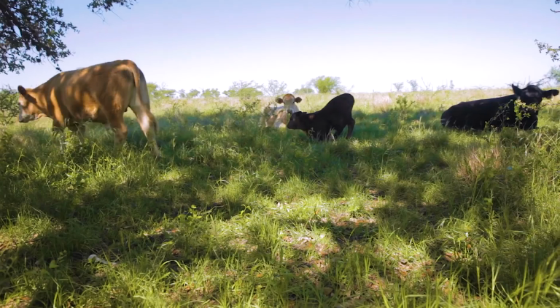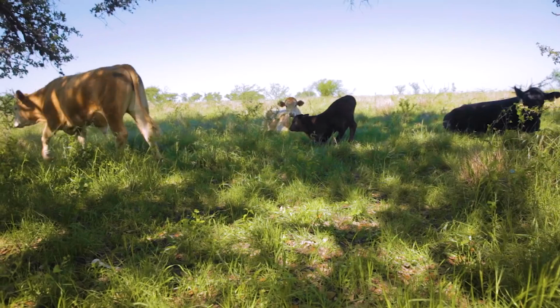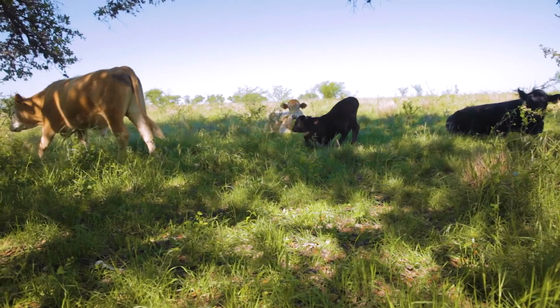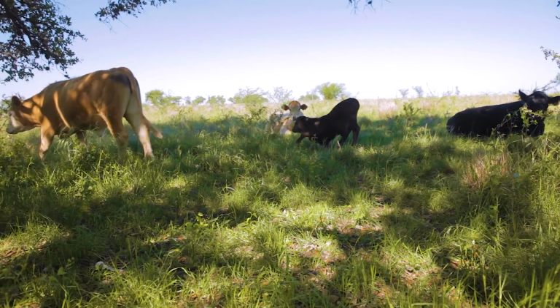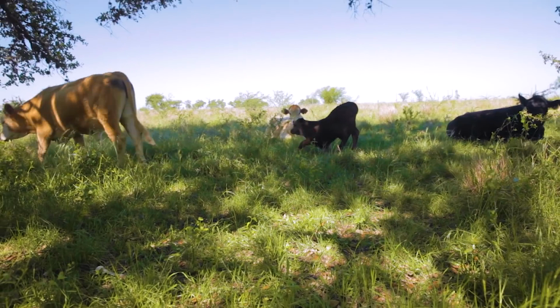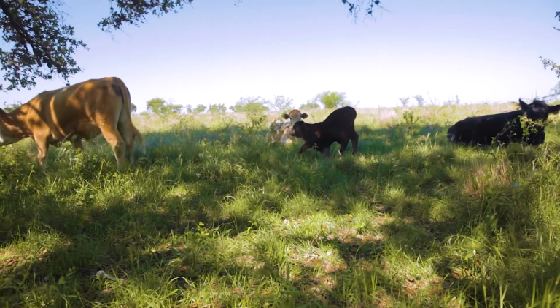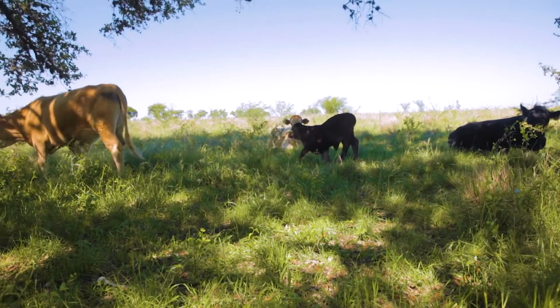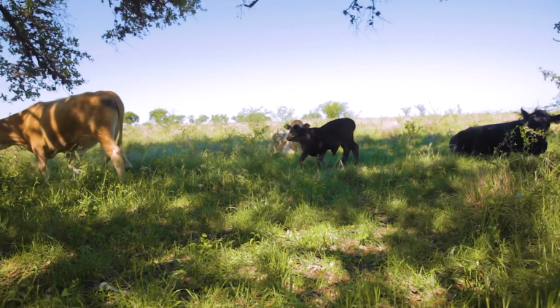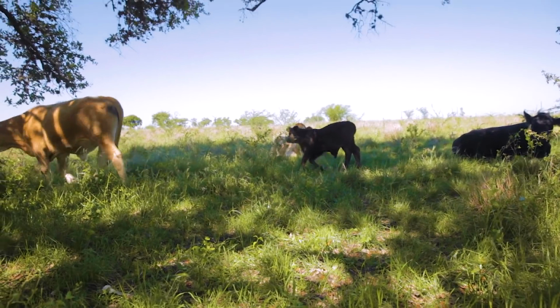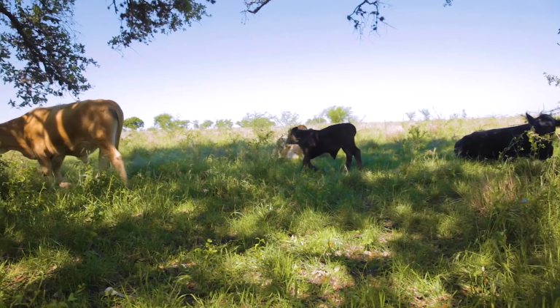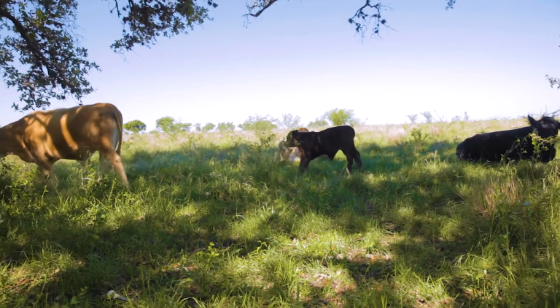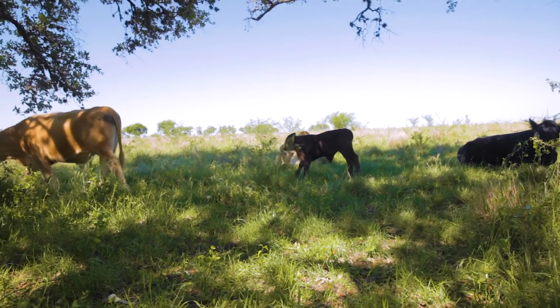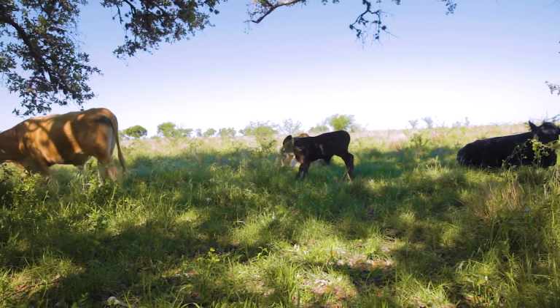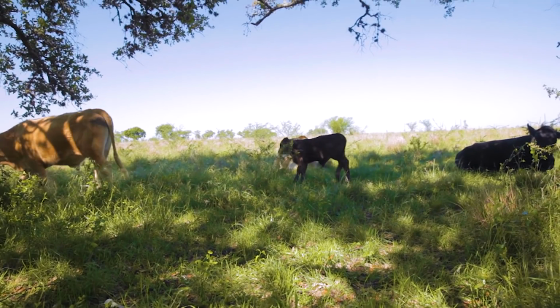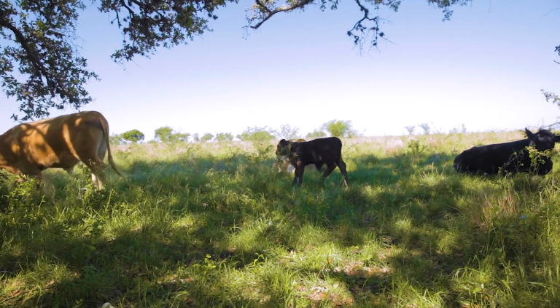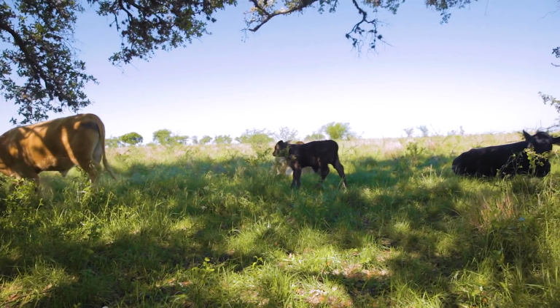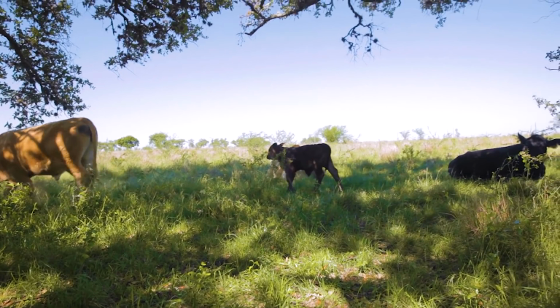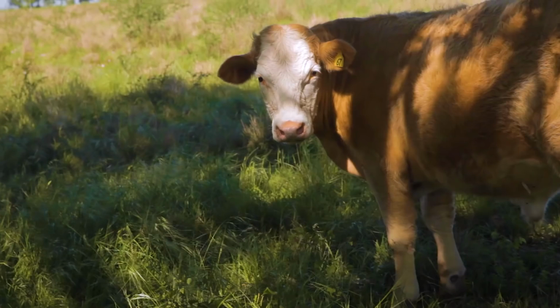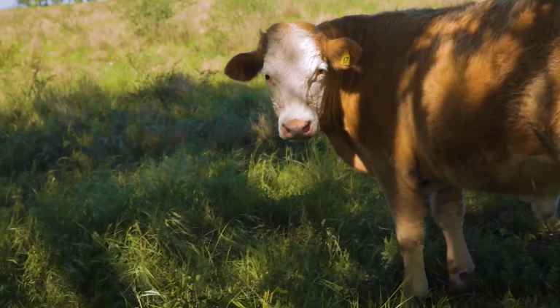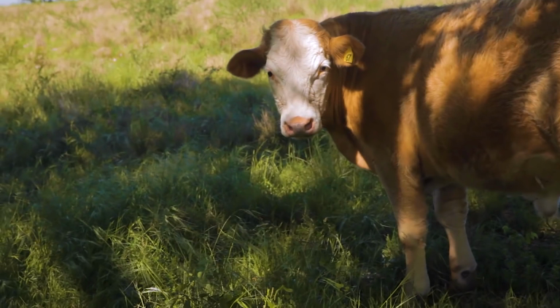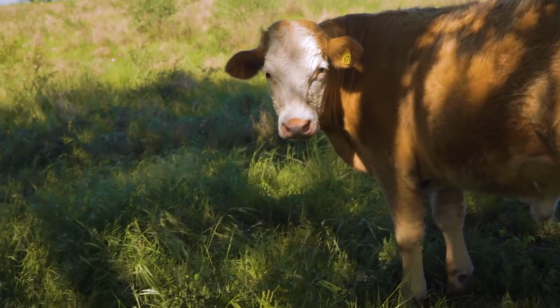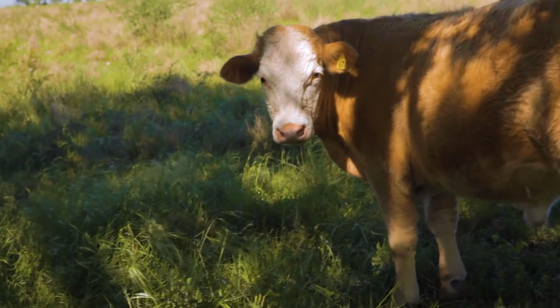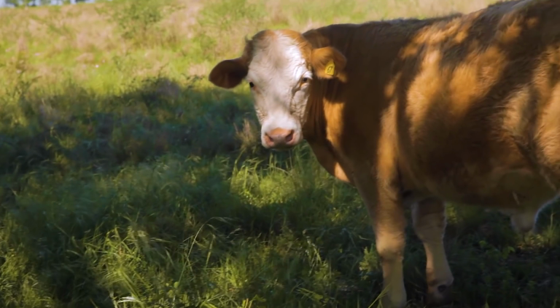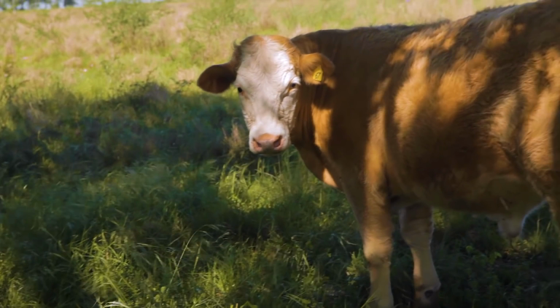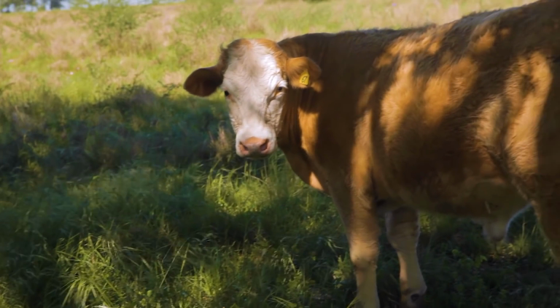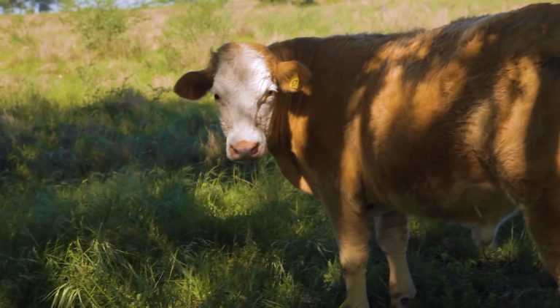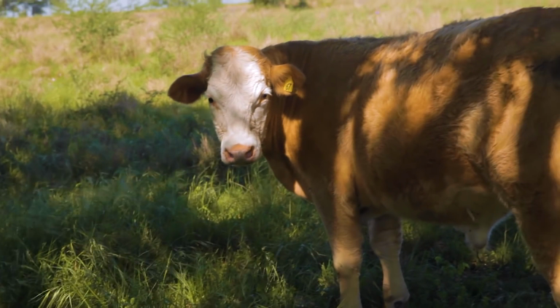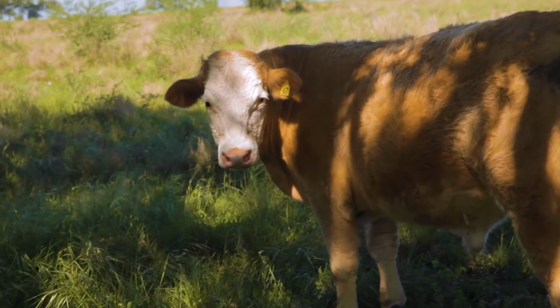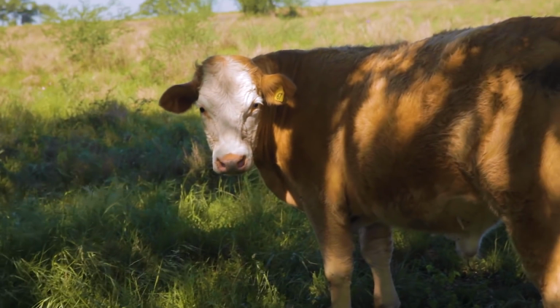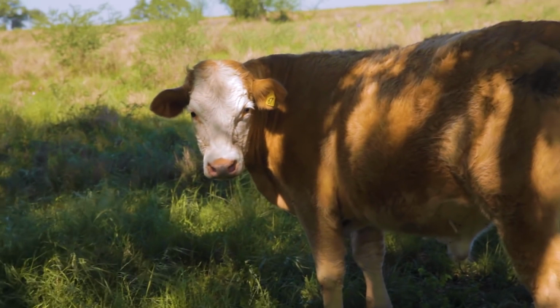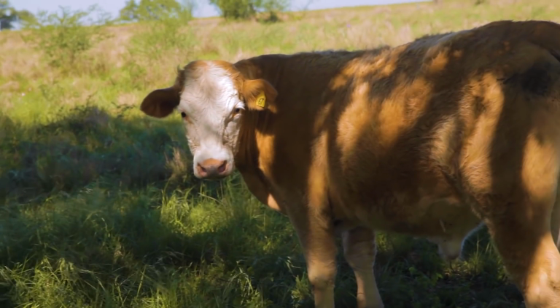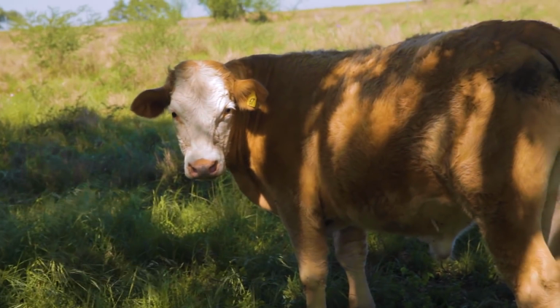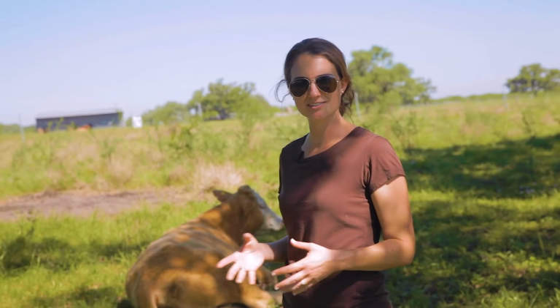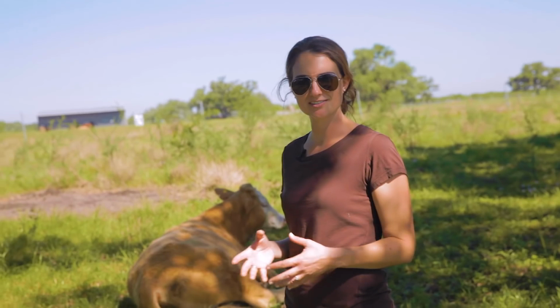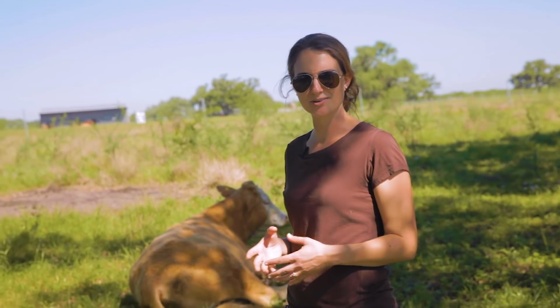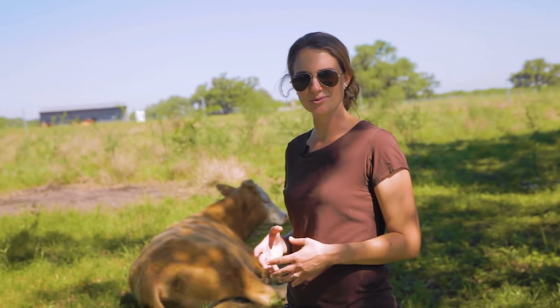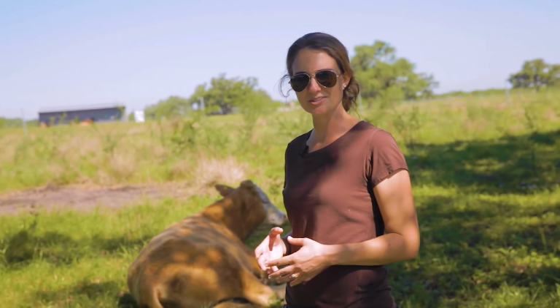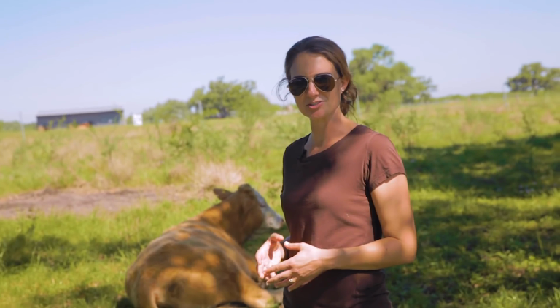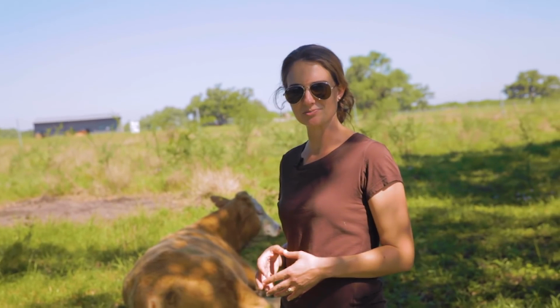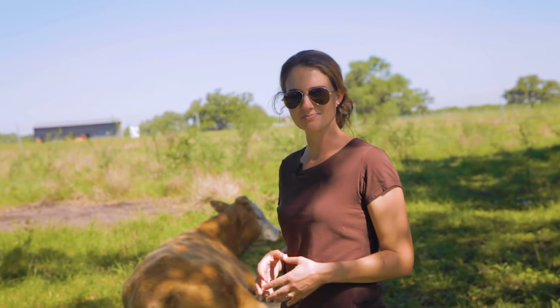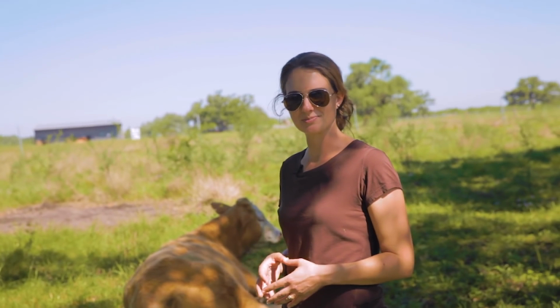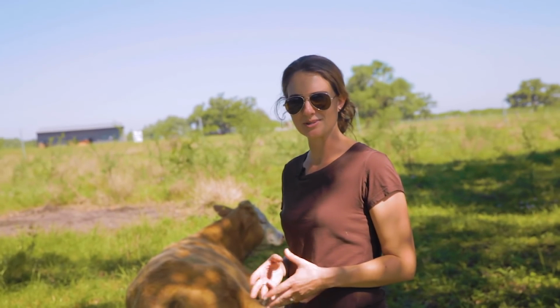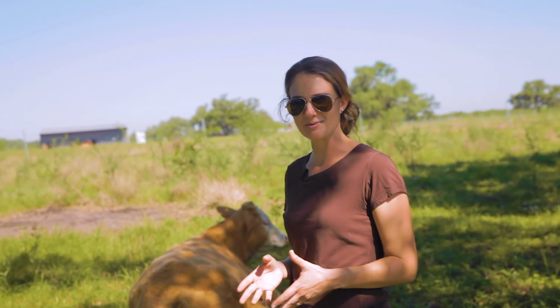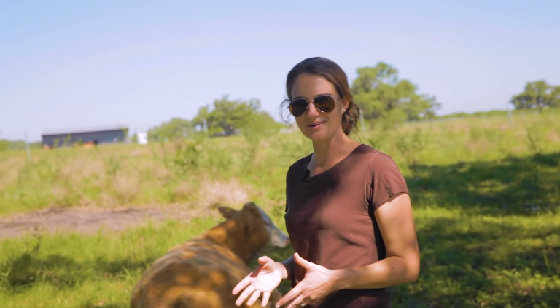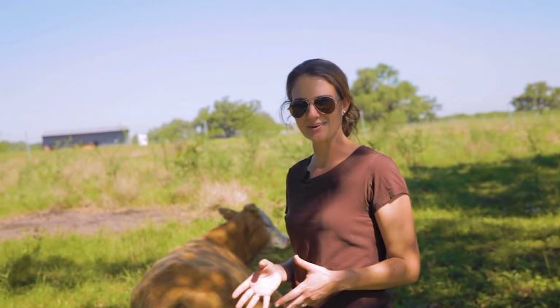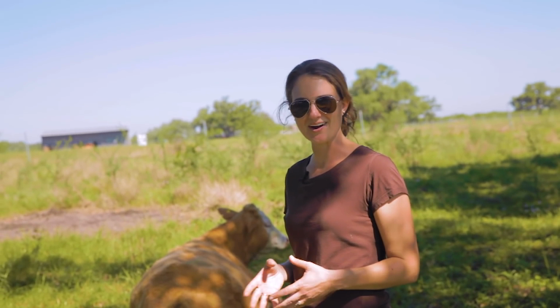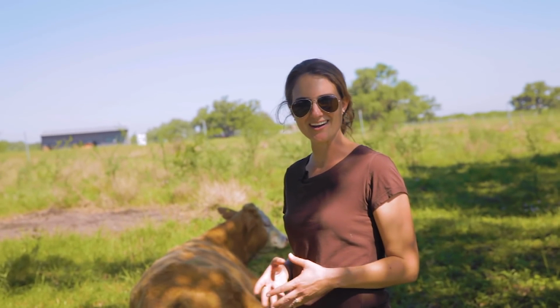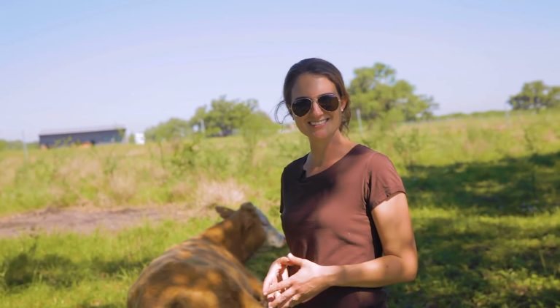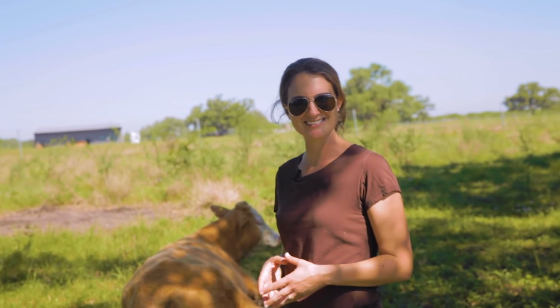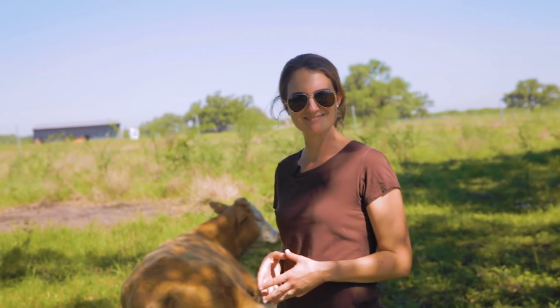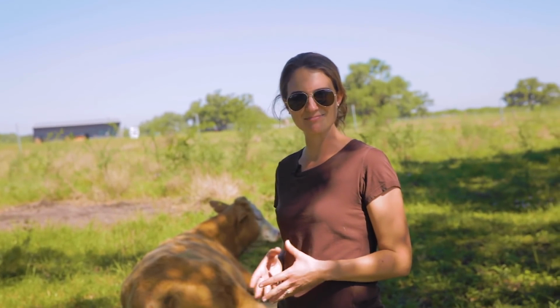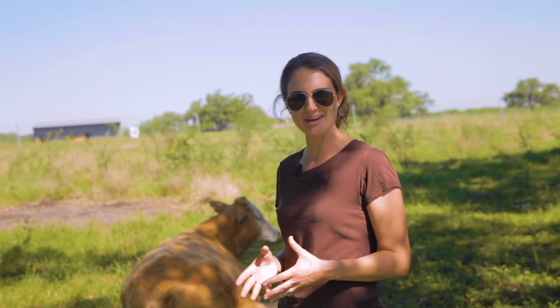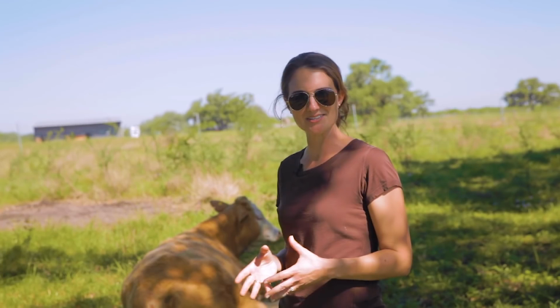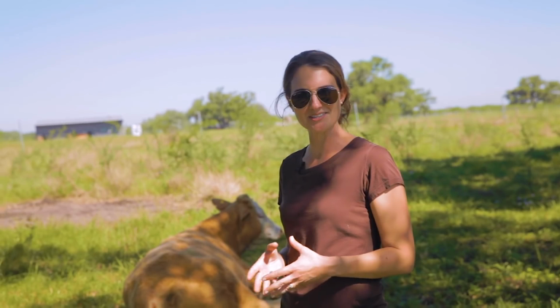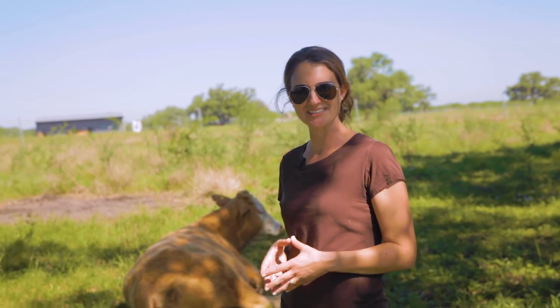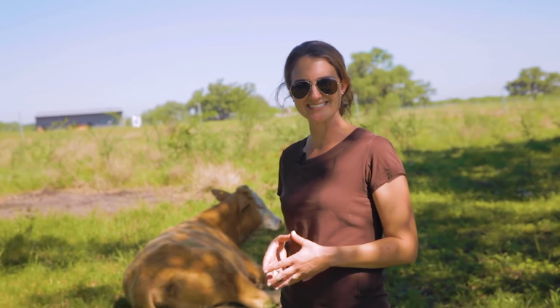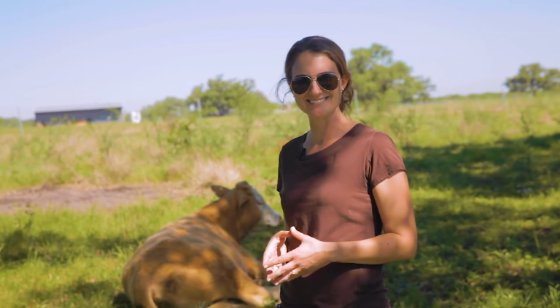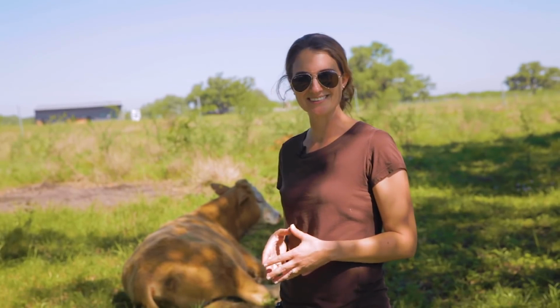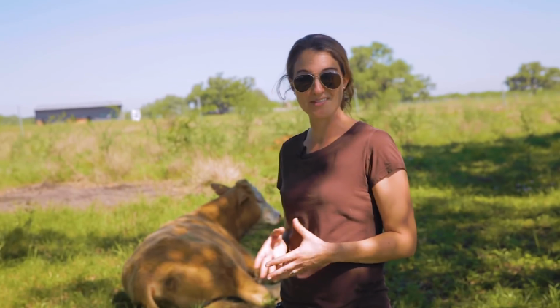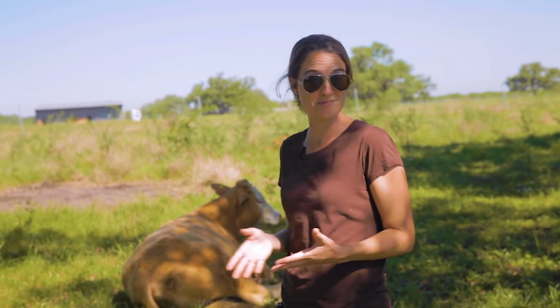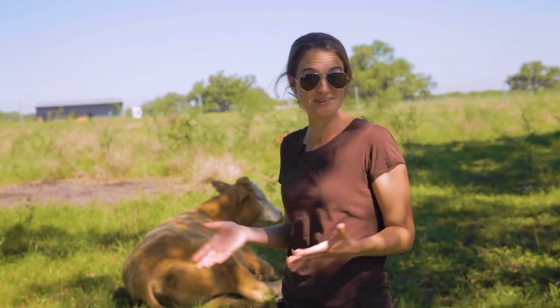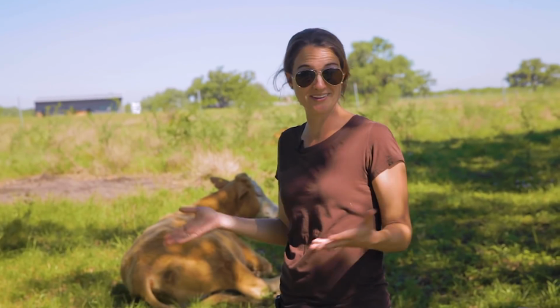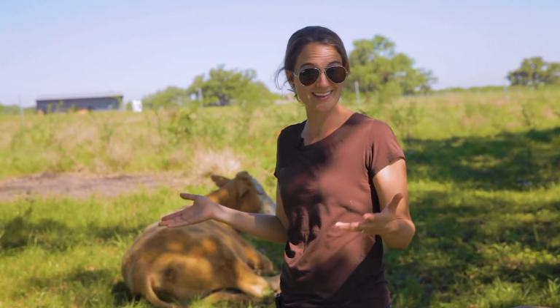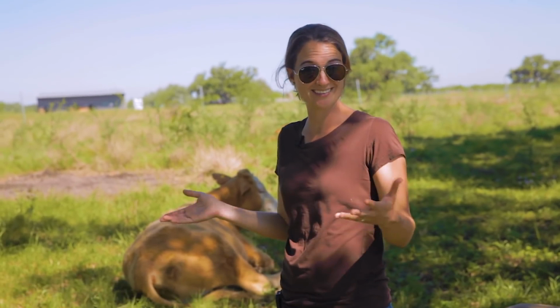Cattle are super easy for us because they're grass fed, grass finished, so we just put them out on grass and pasture and let them do their thing.